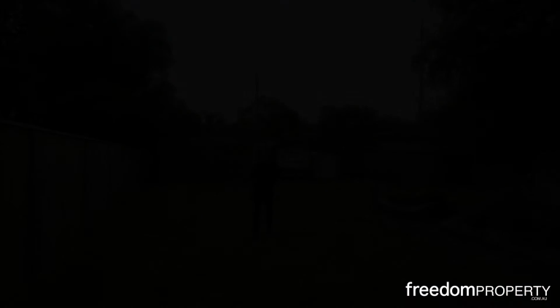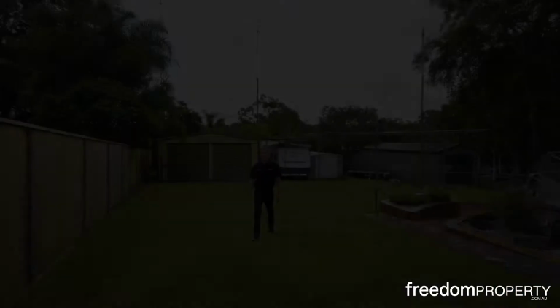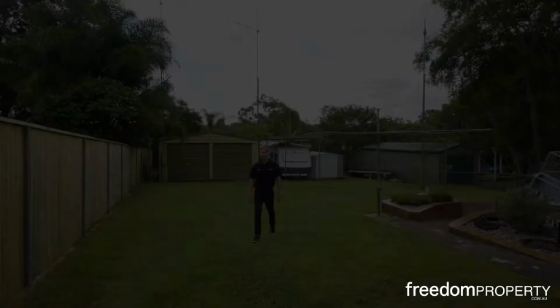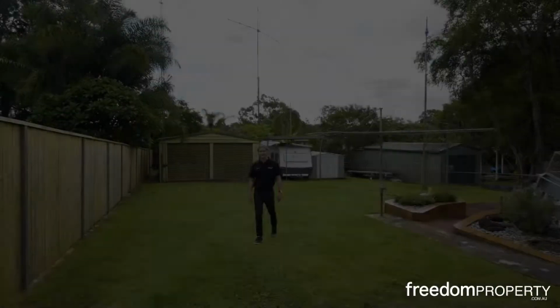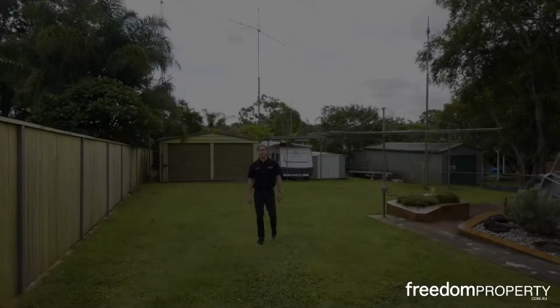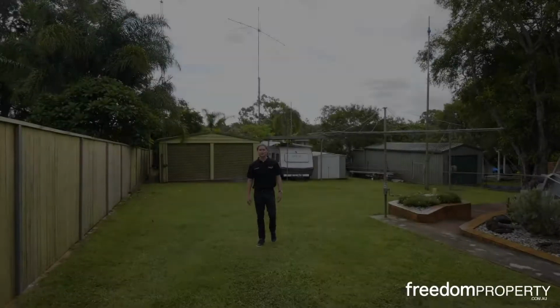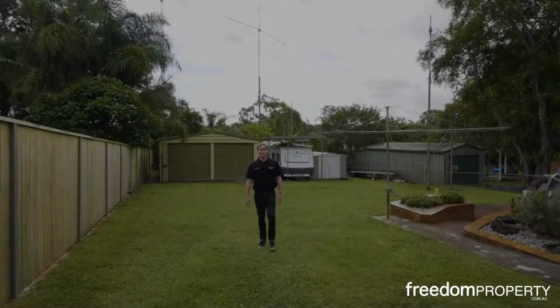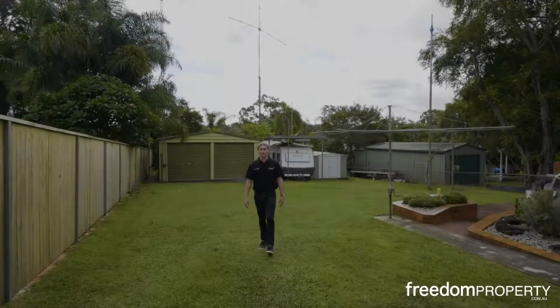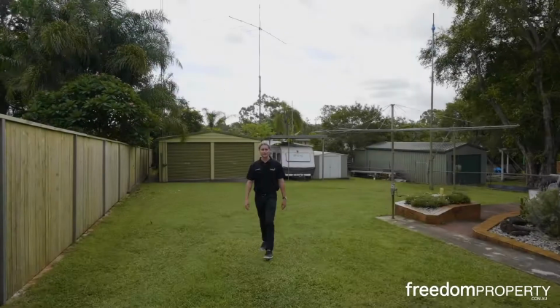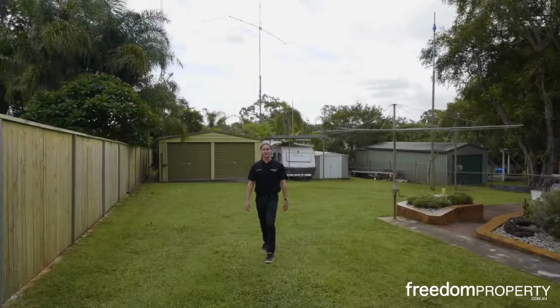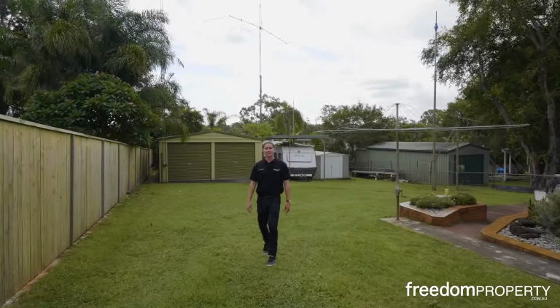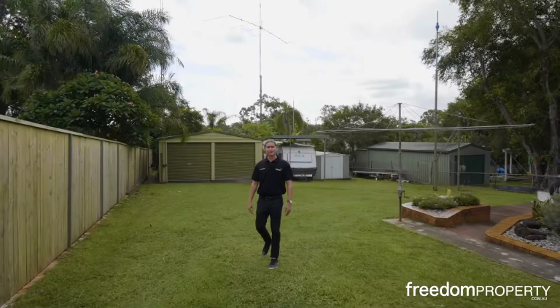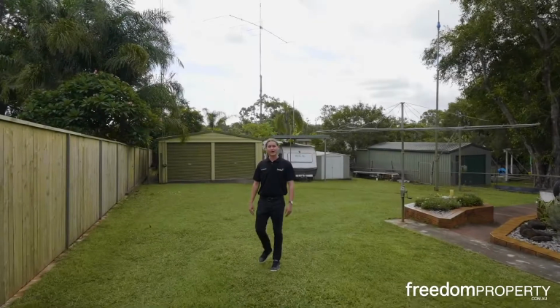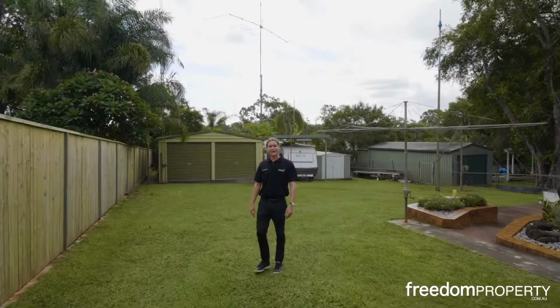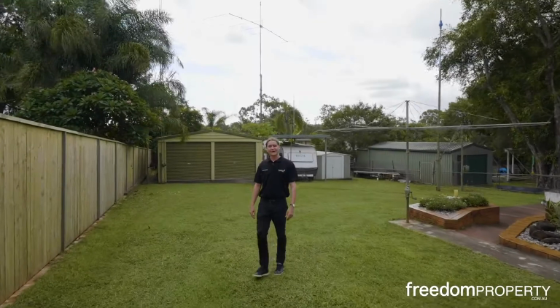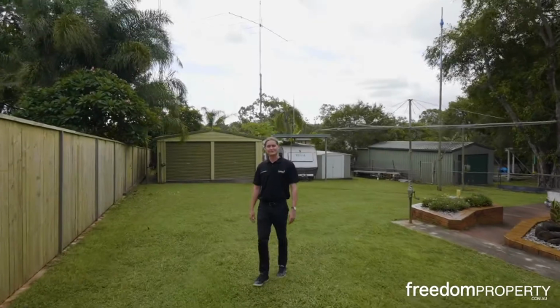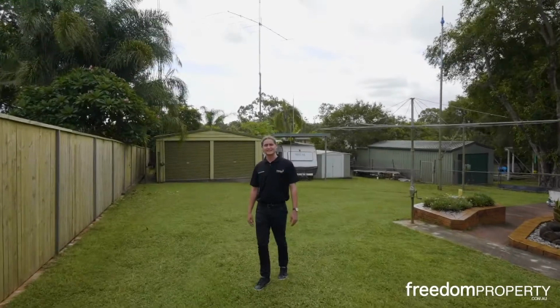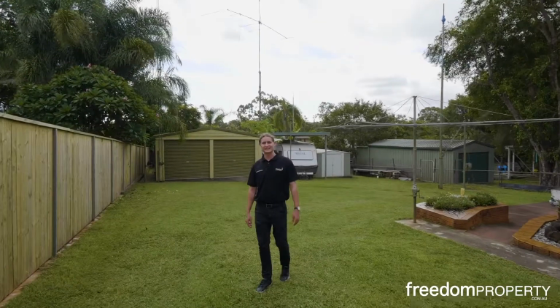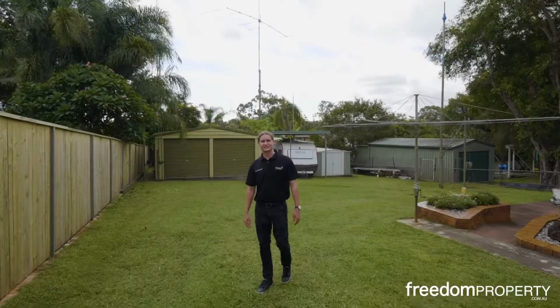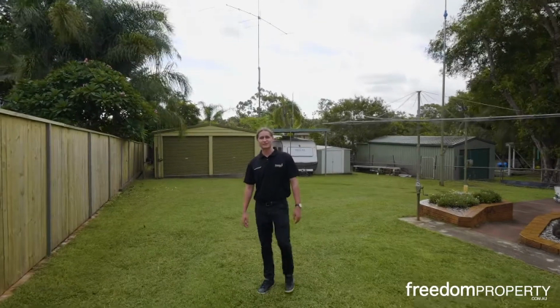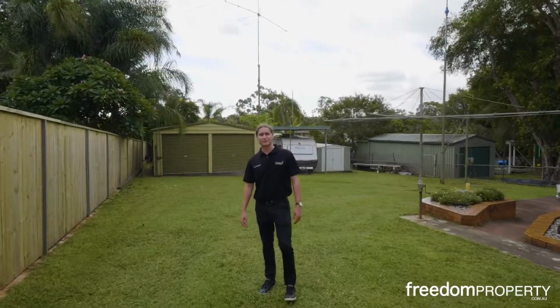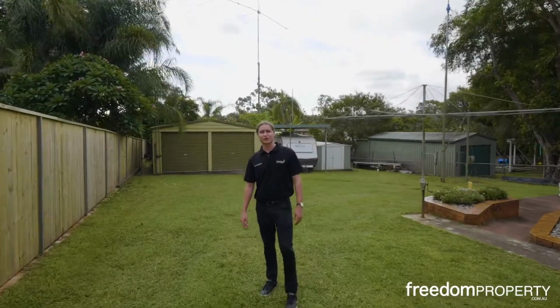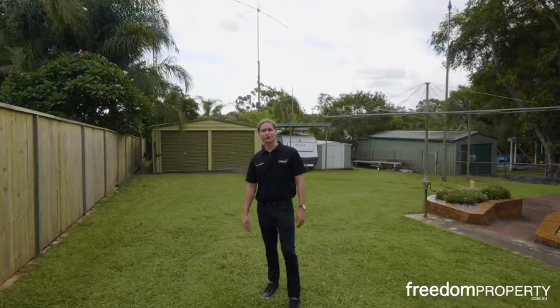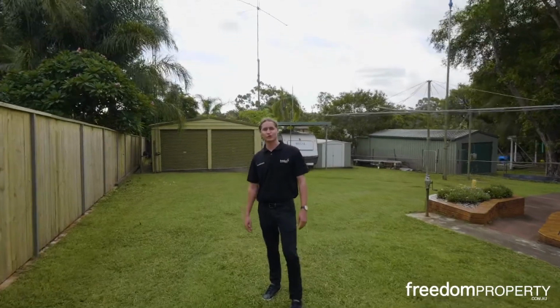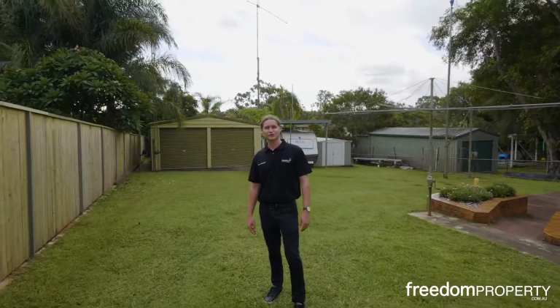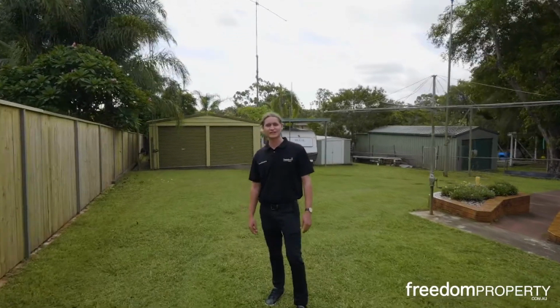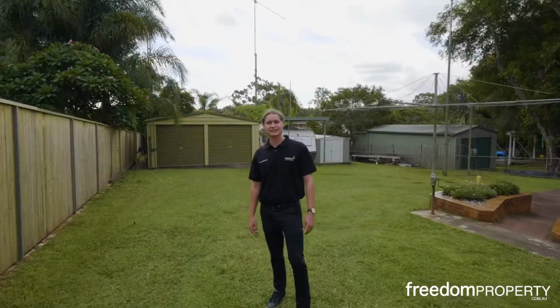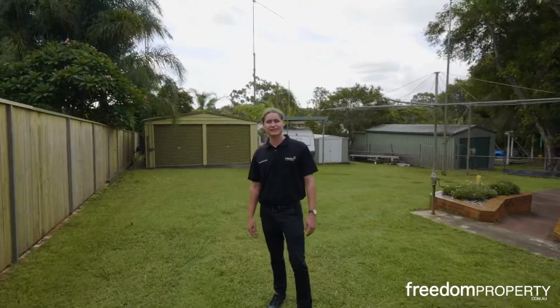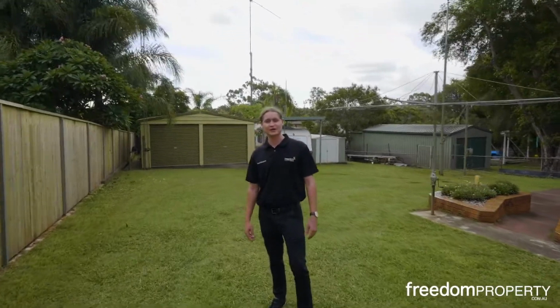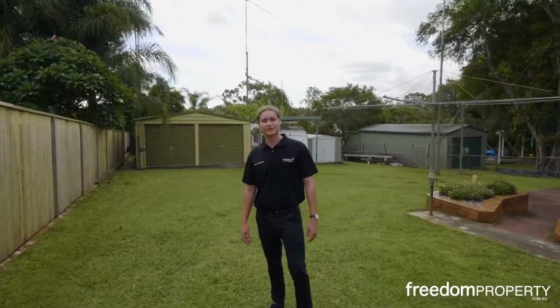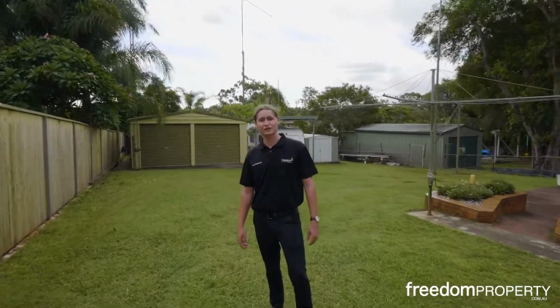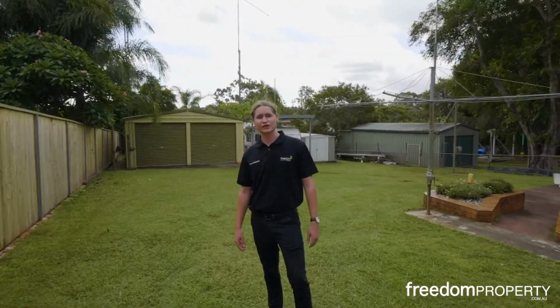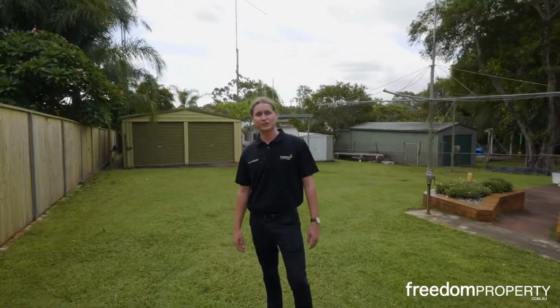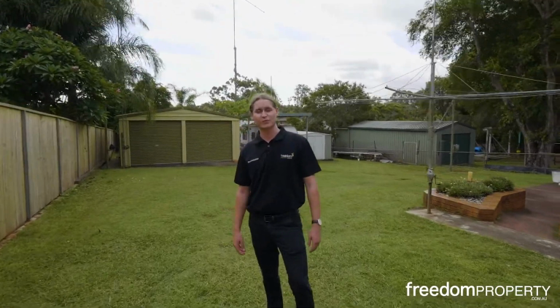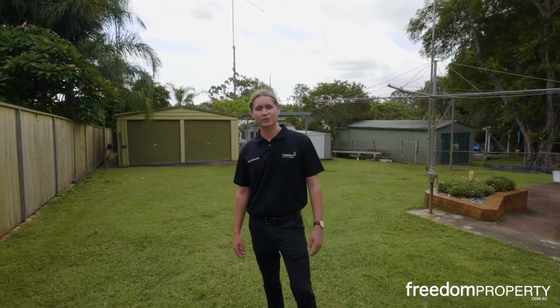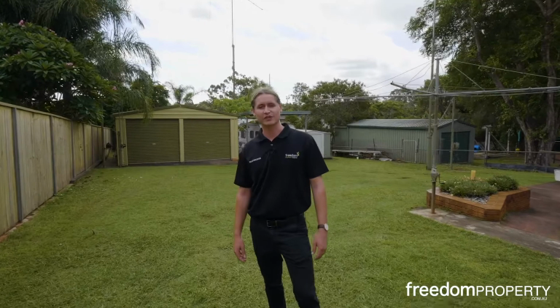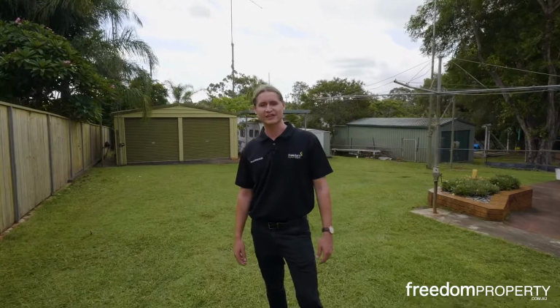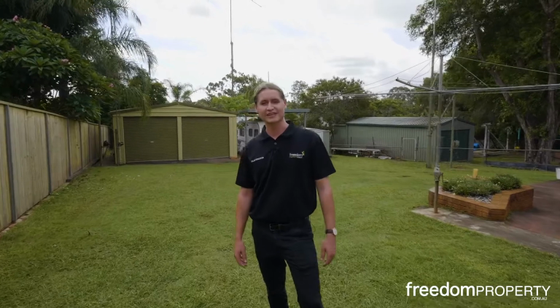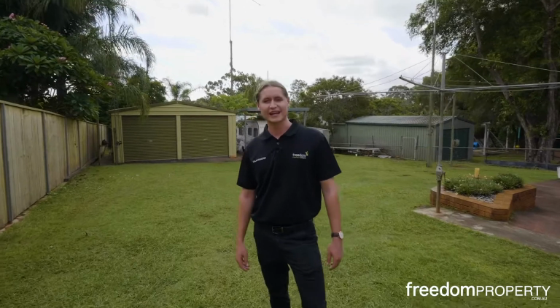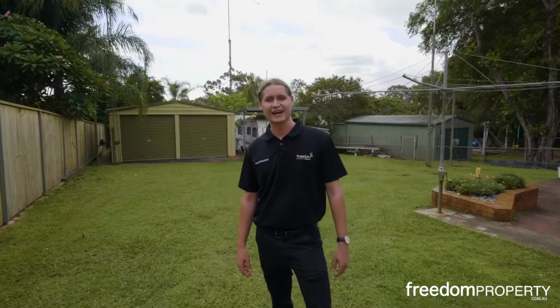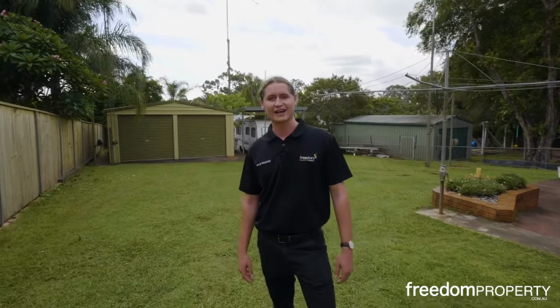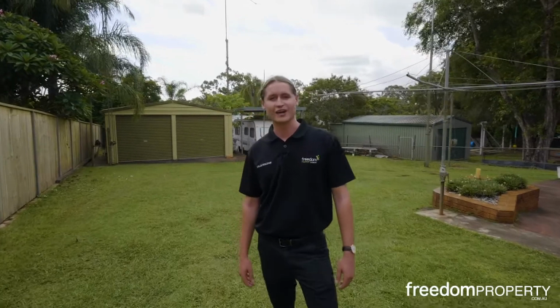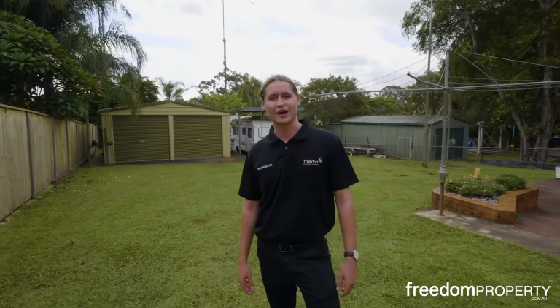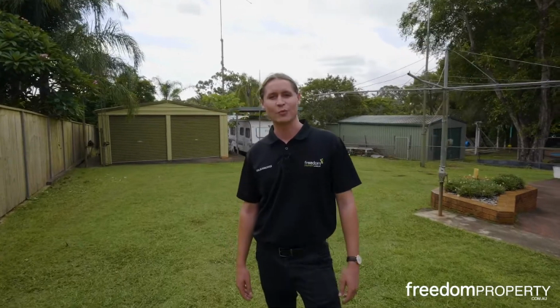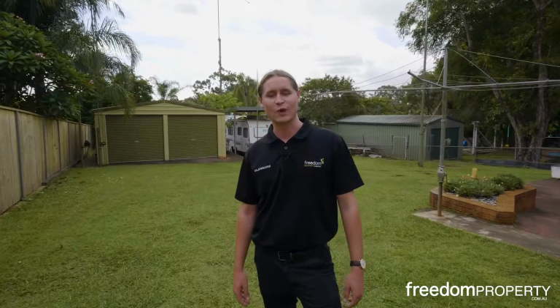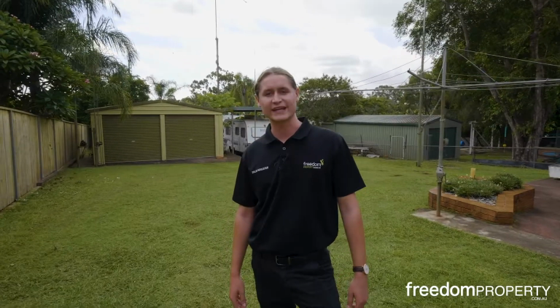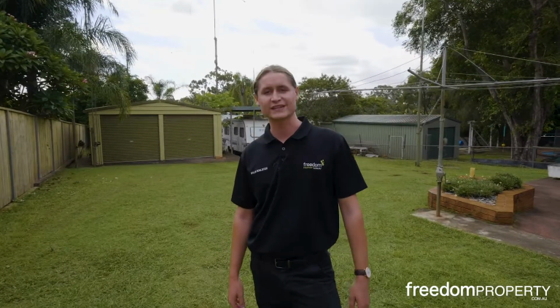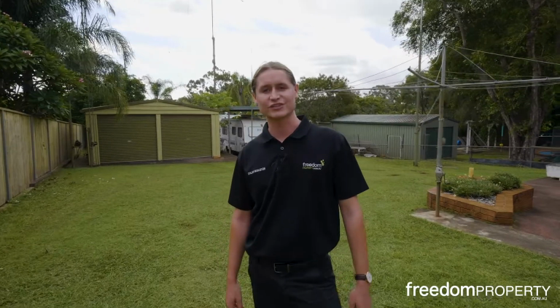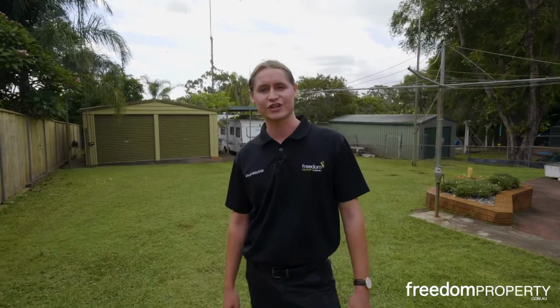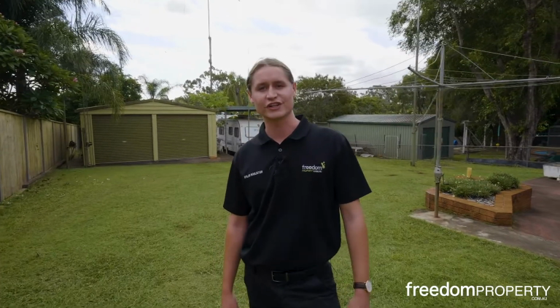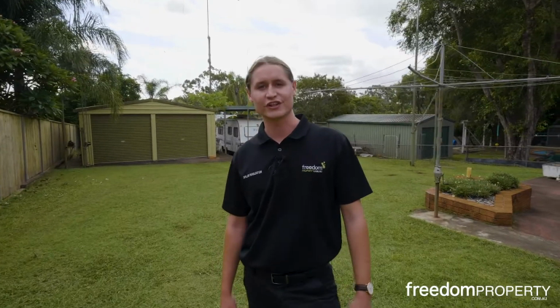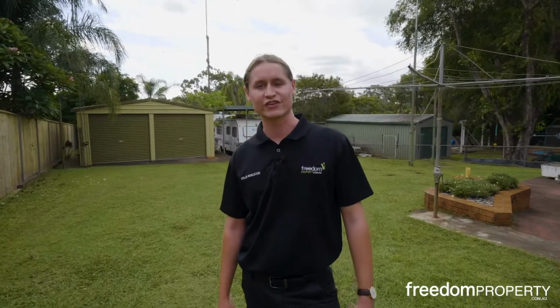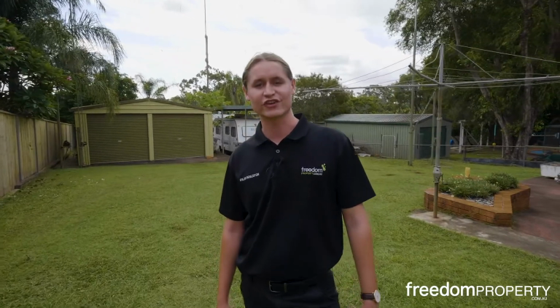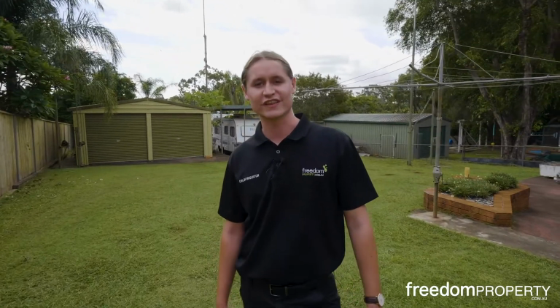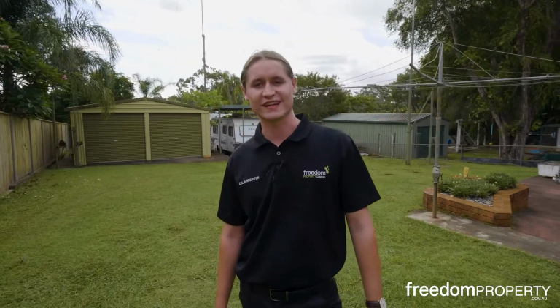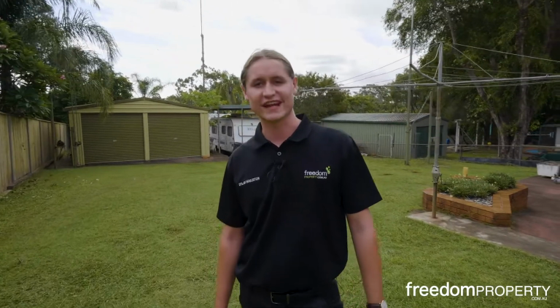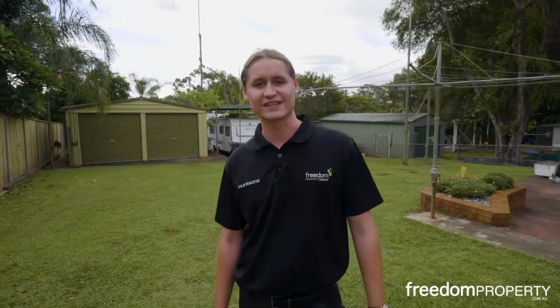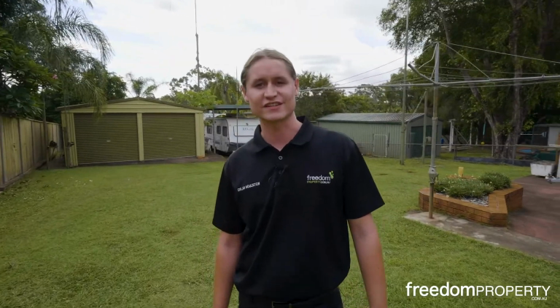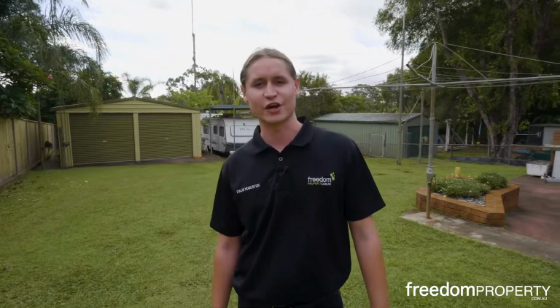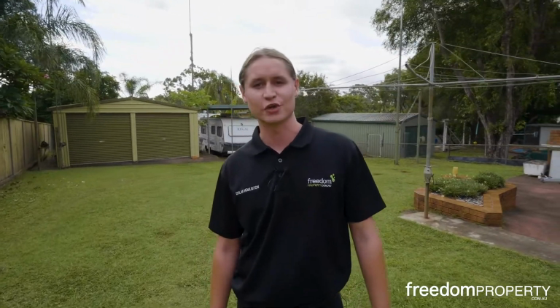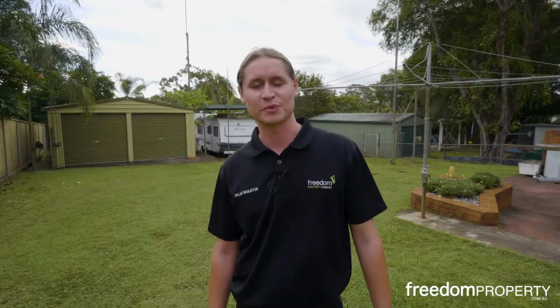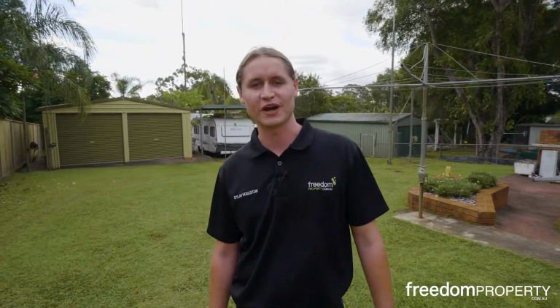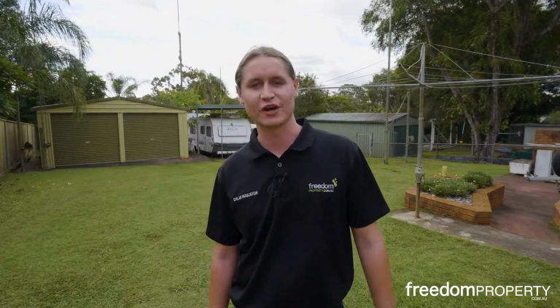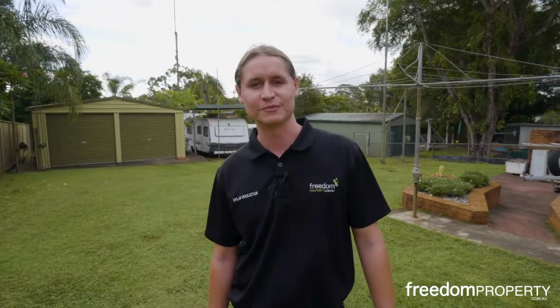Thanks for watching. My name's Dylan from the Hoolie team at Freedom Property, and I can't wait to show you through the next open home.